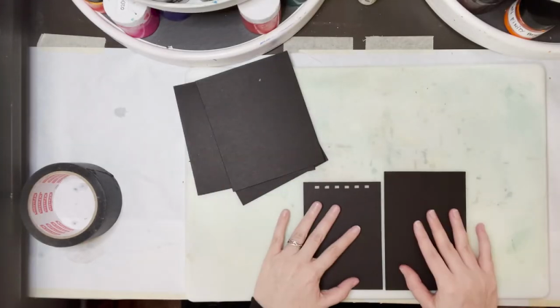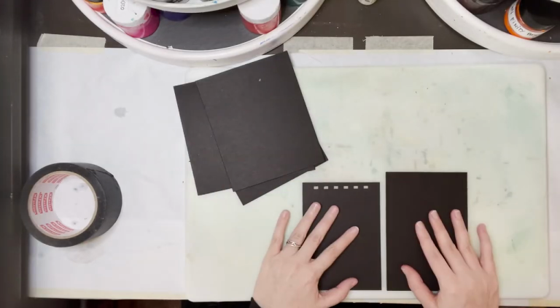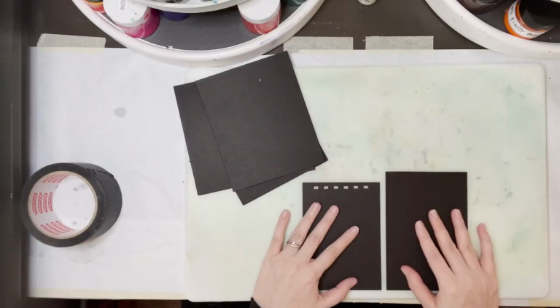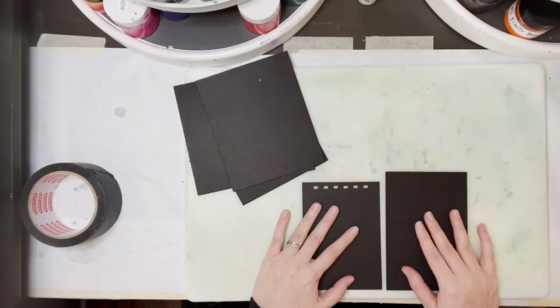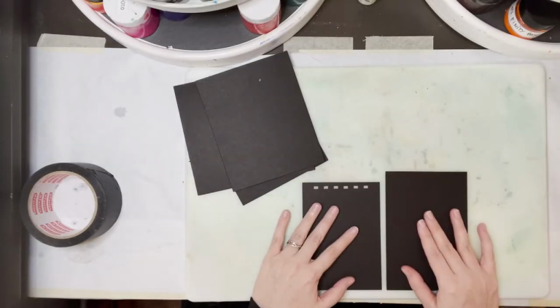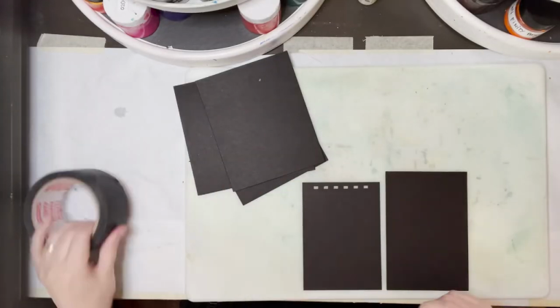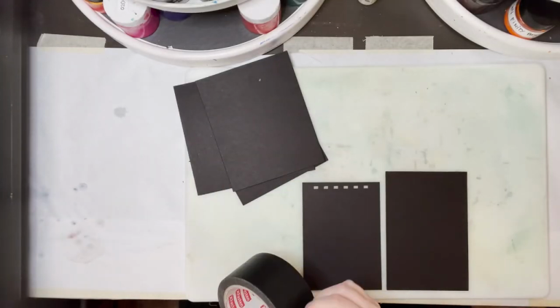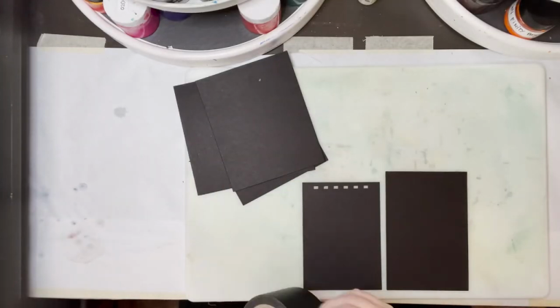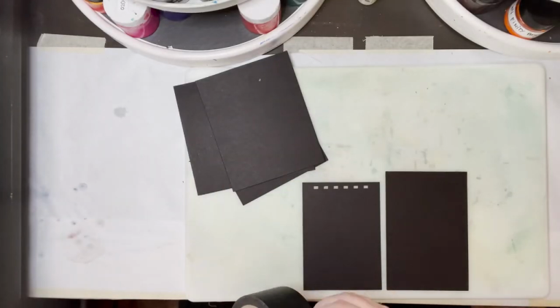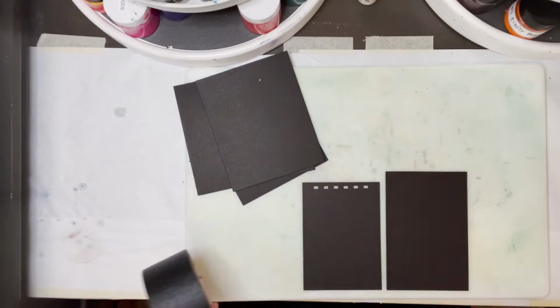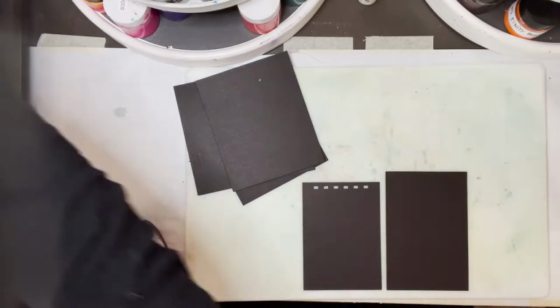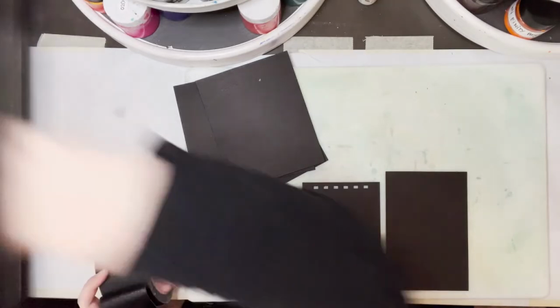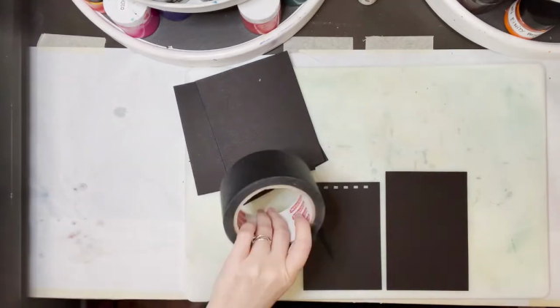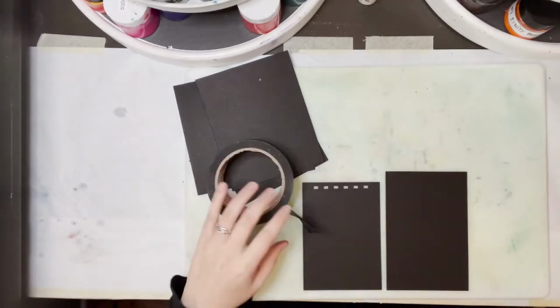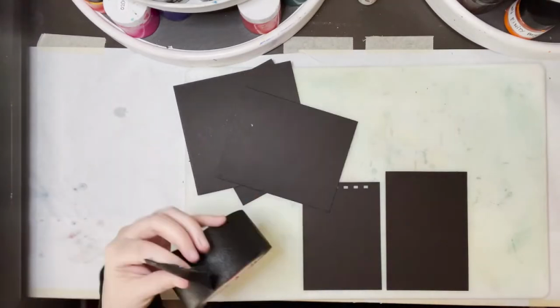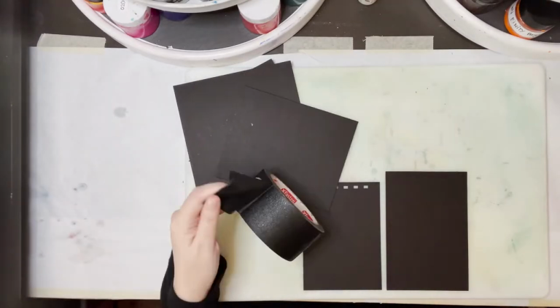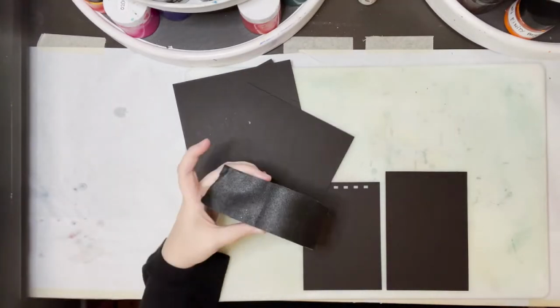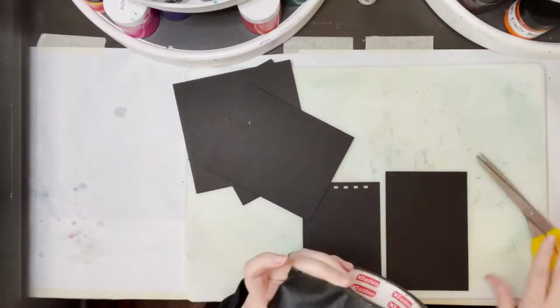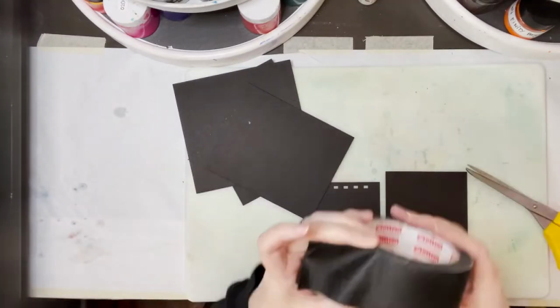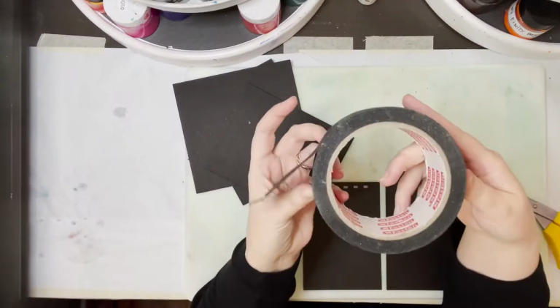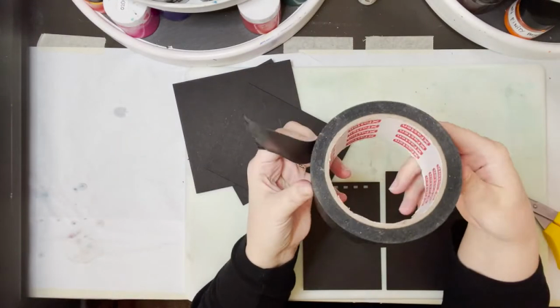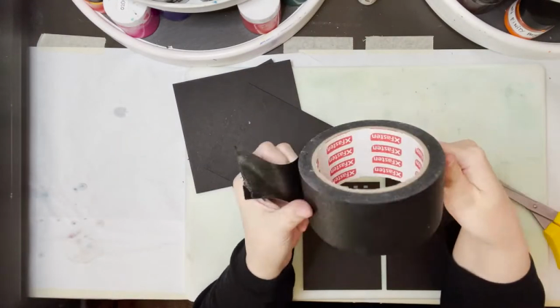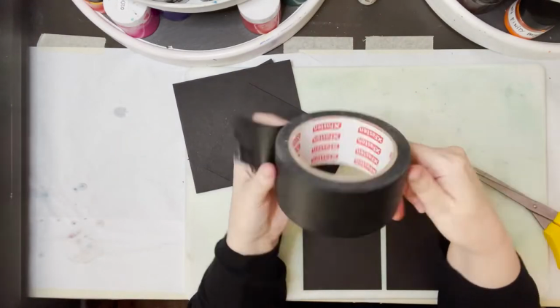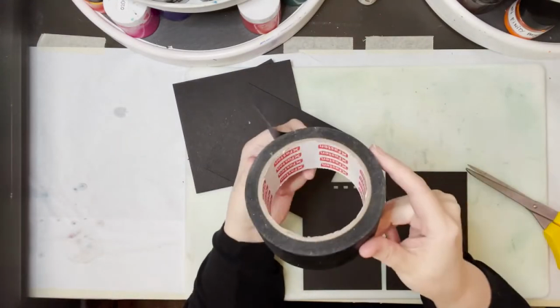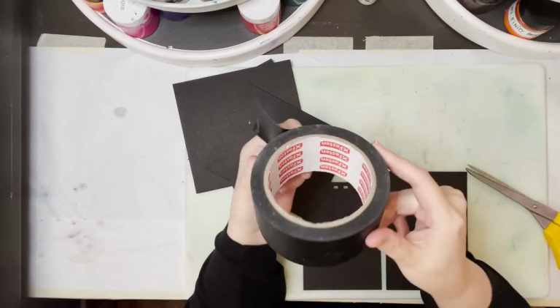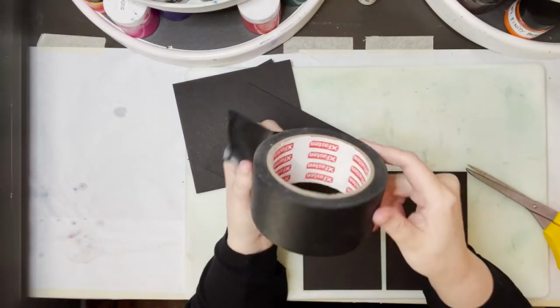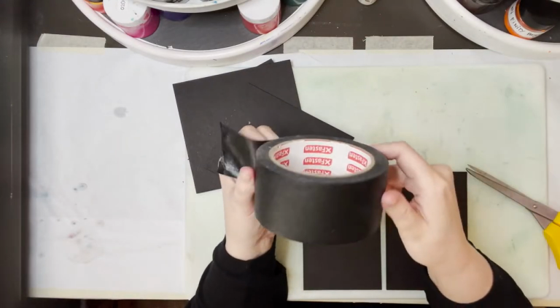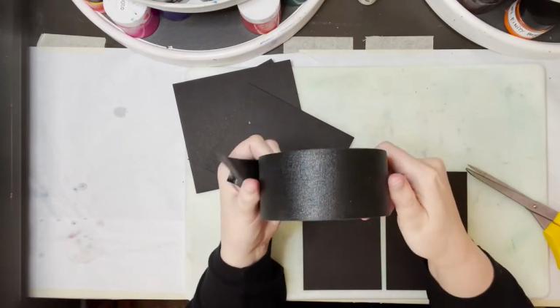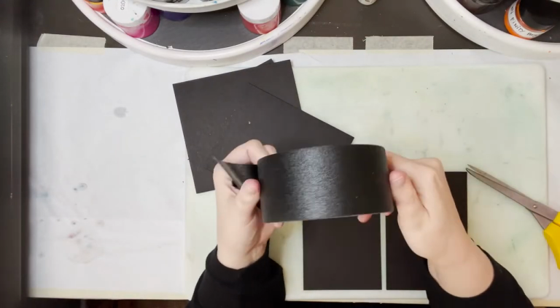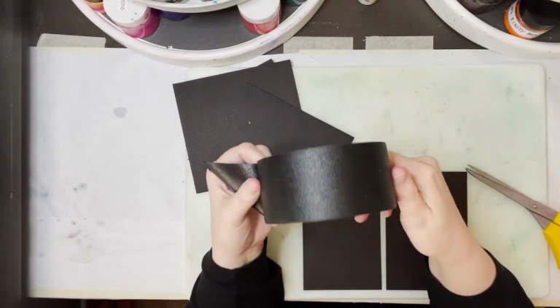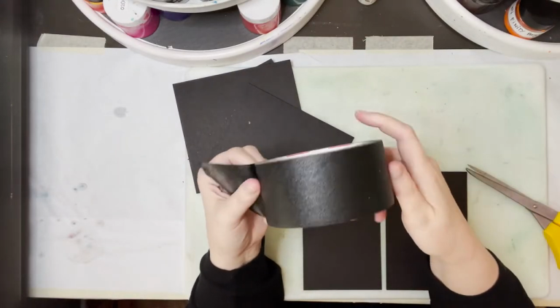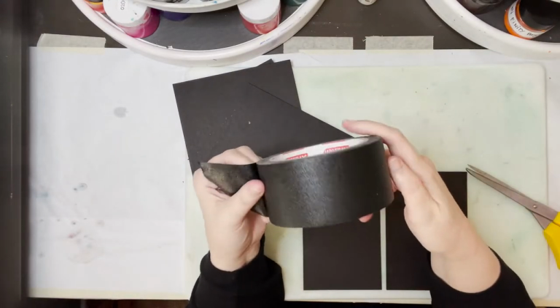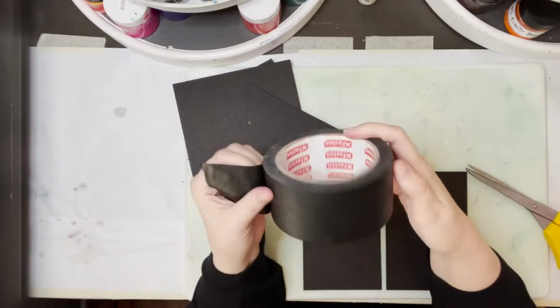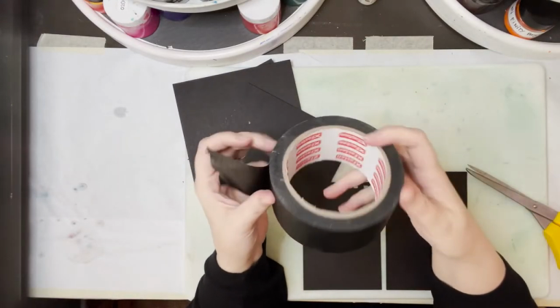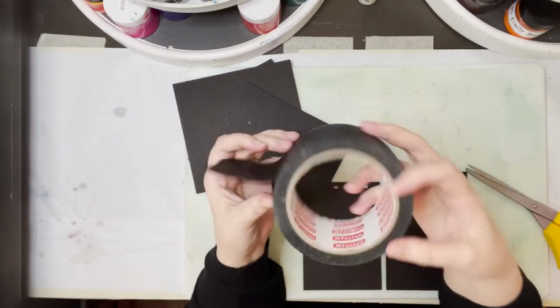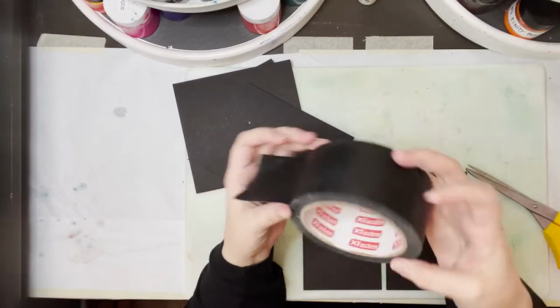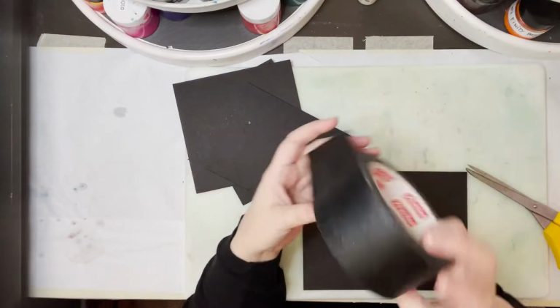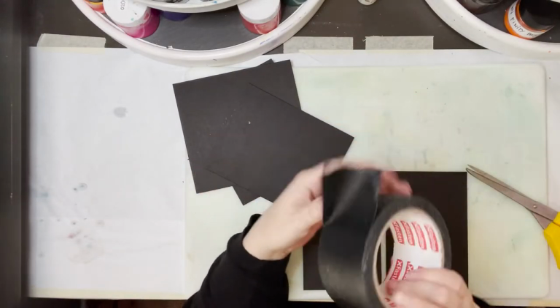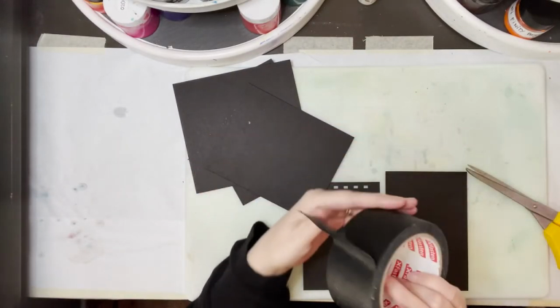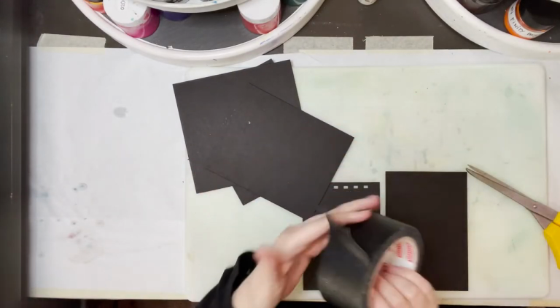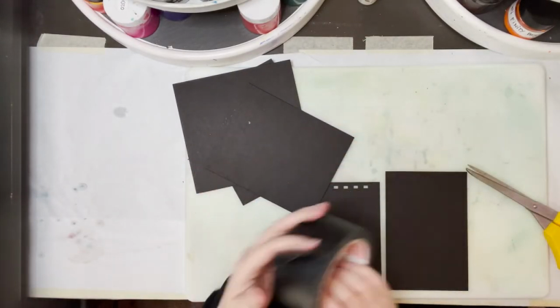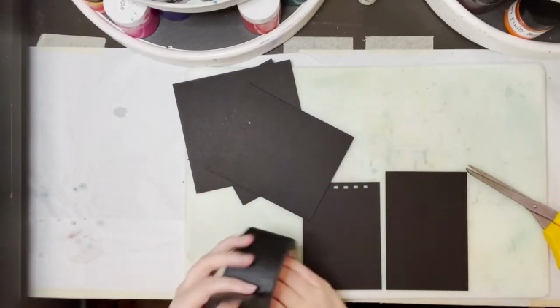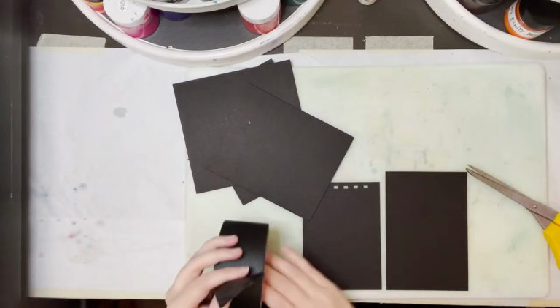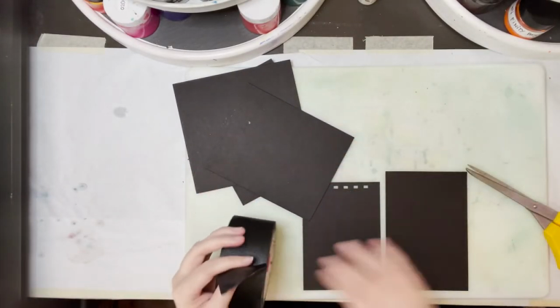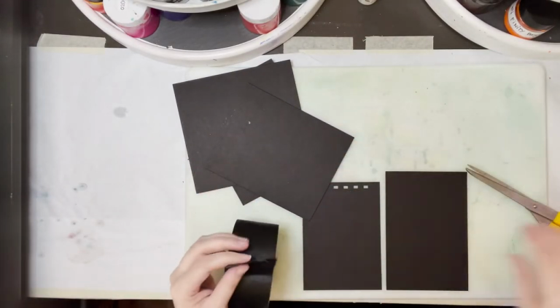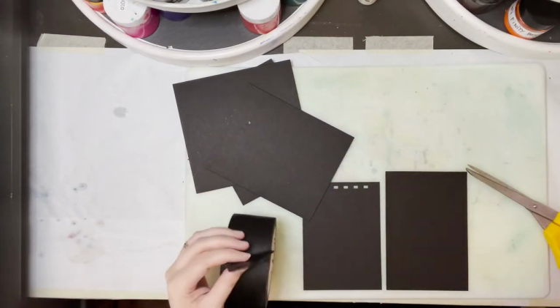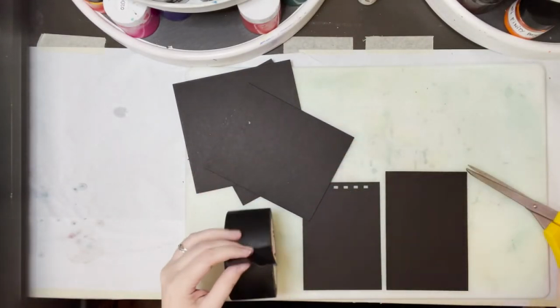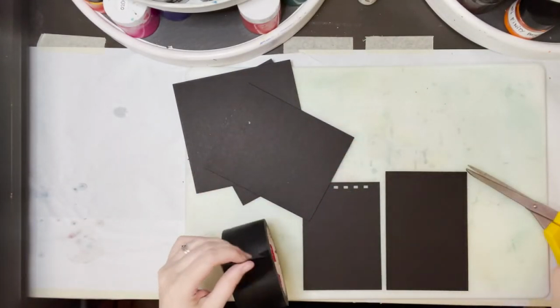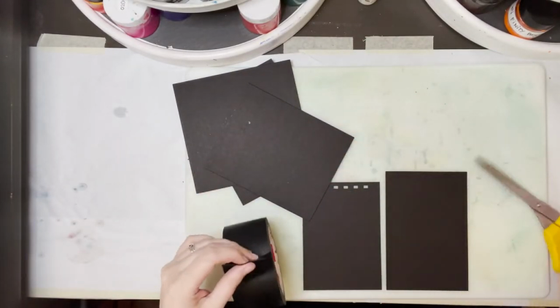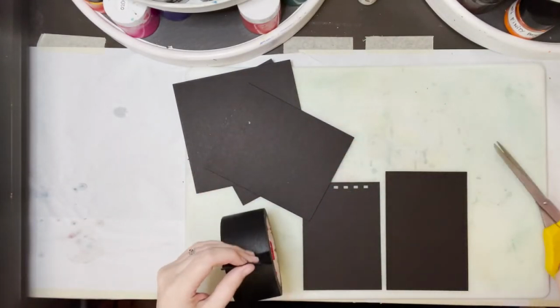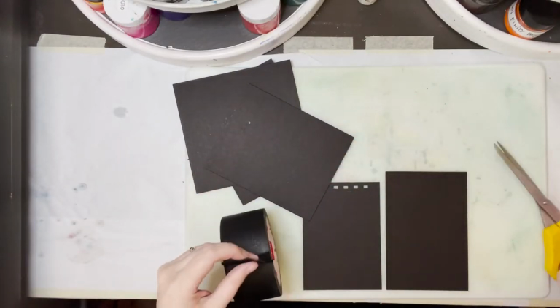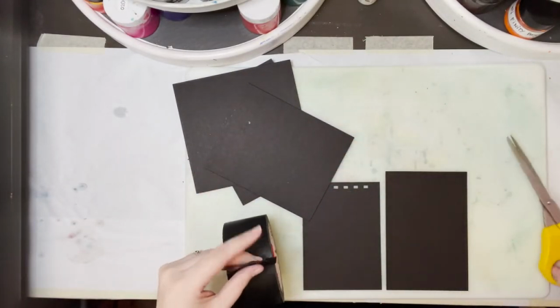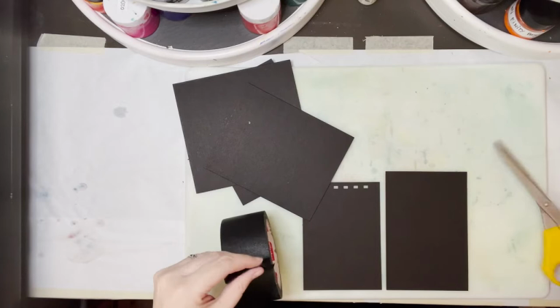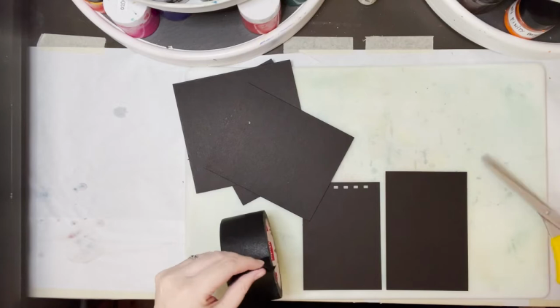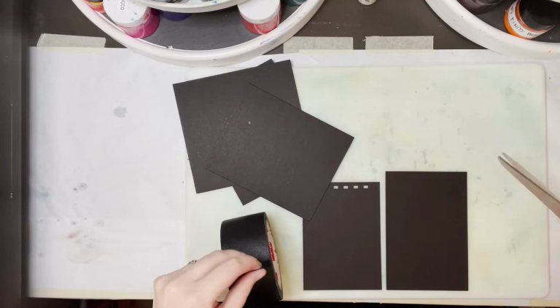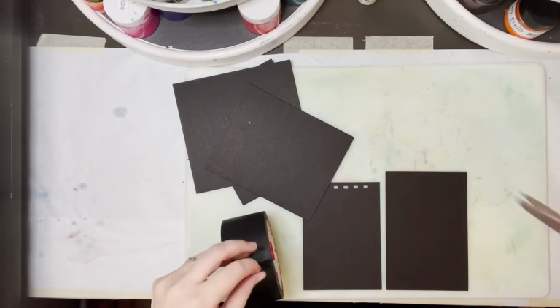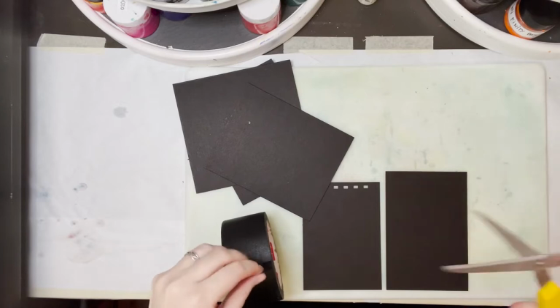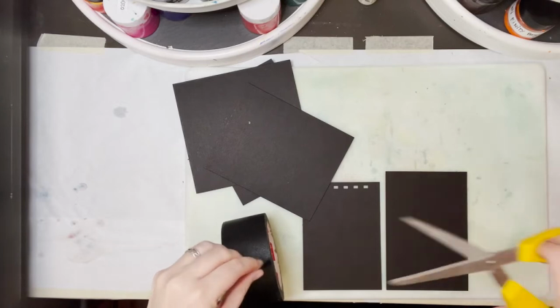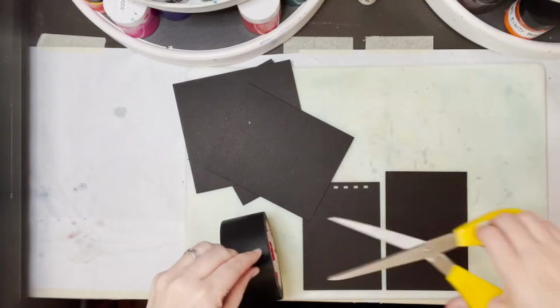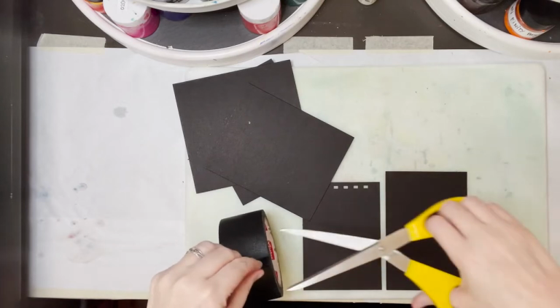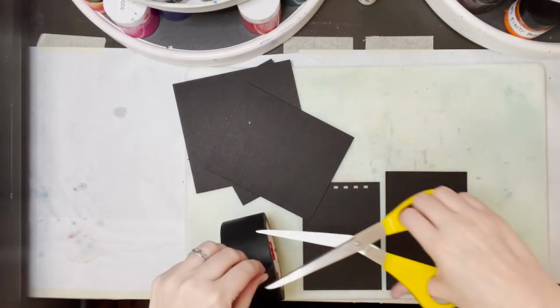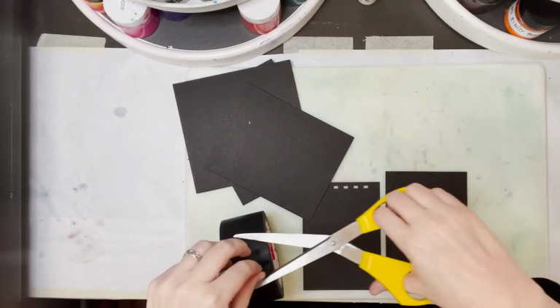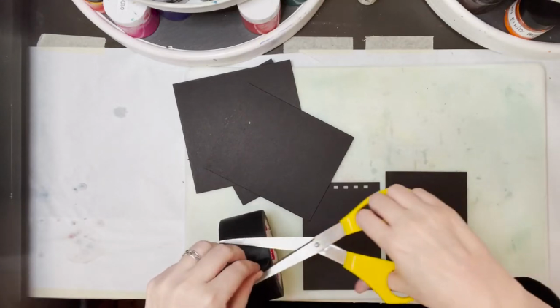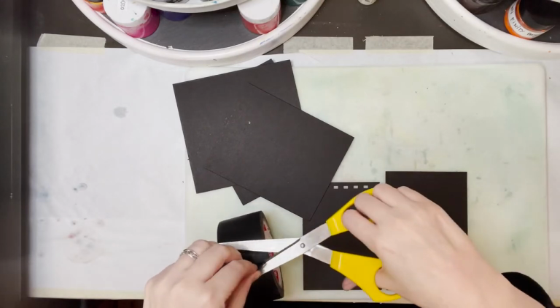Well, here we are. Hey P. Hey Em. Patricia. Mariah. And together we are PMR Studio.